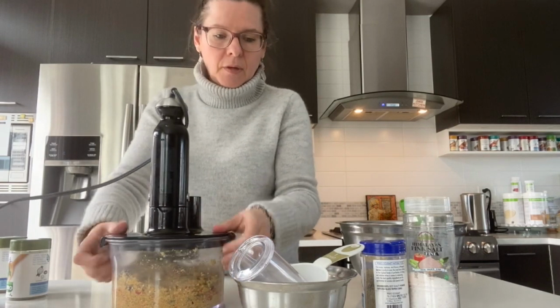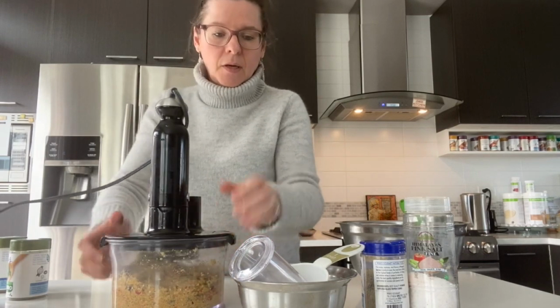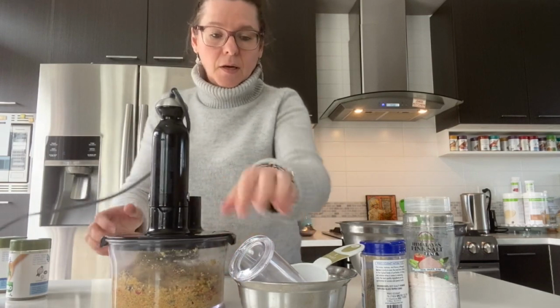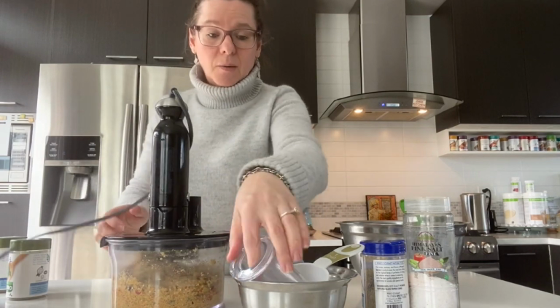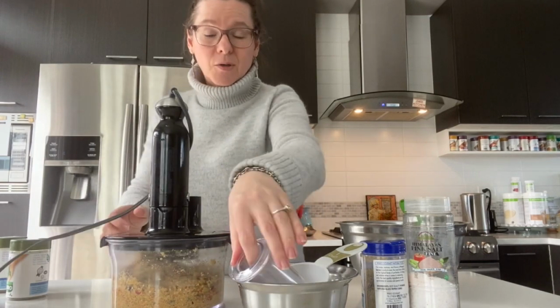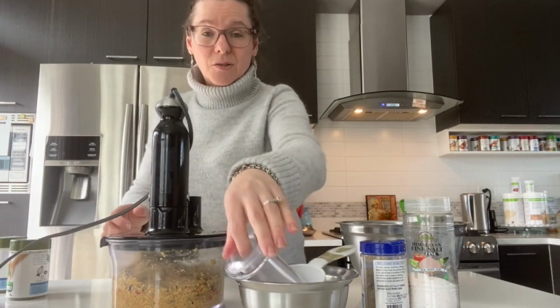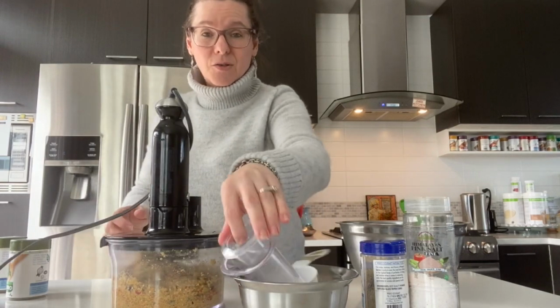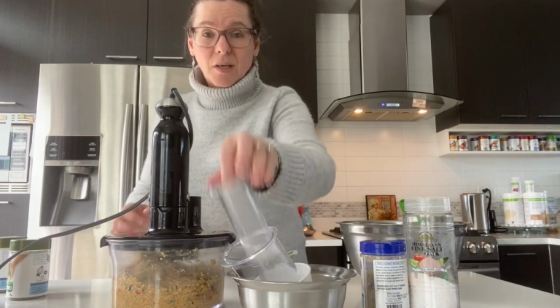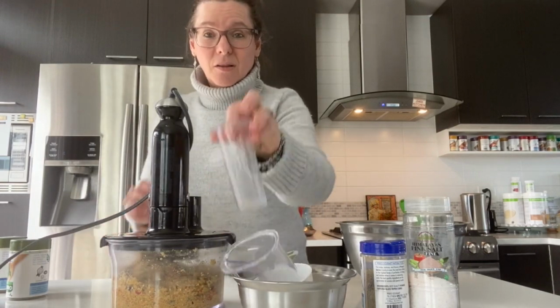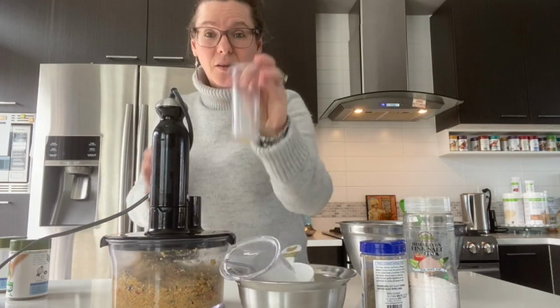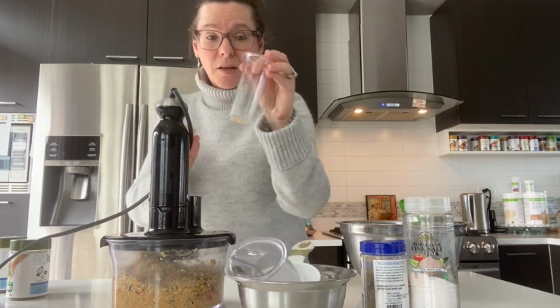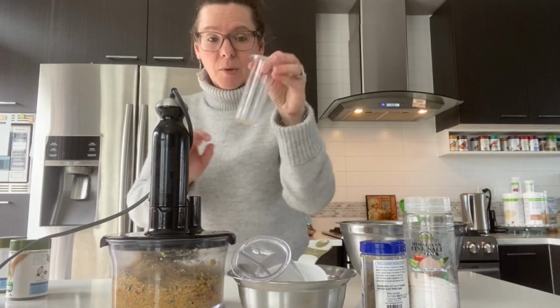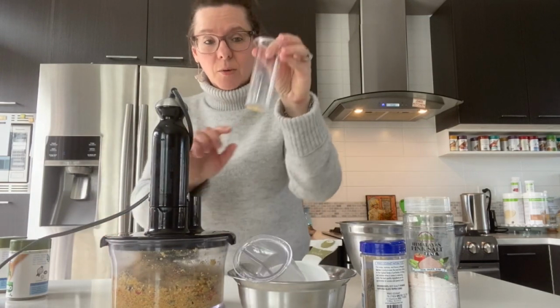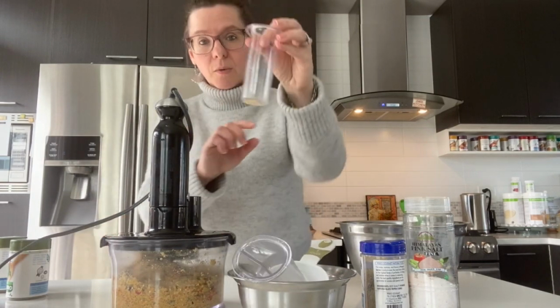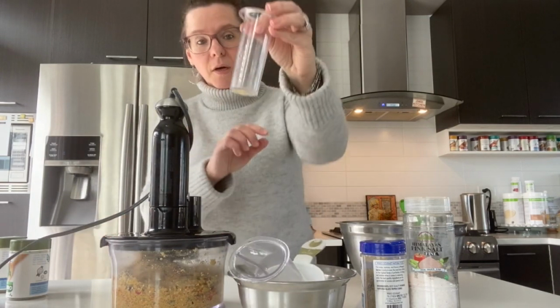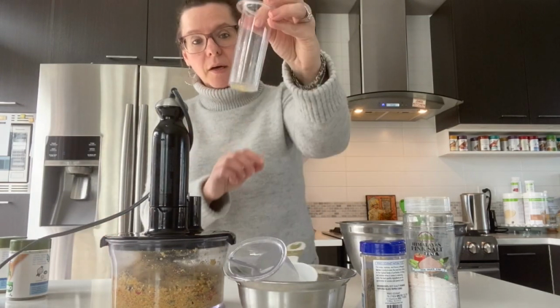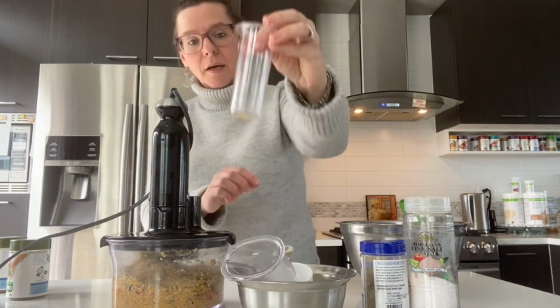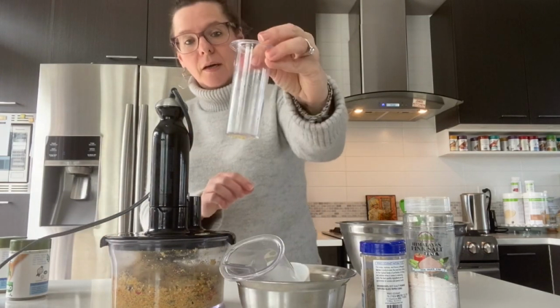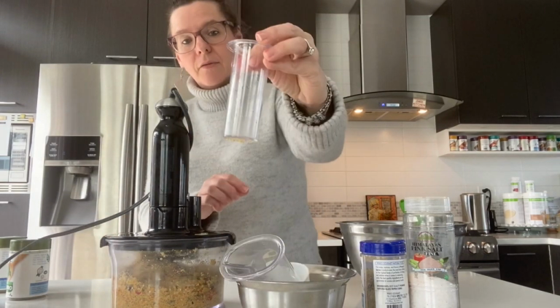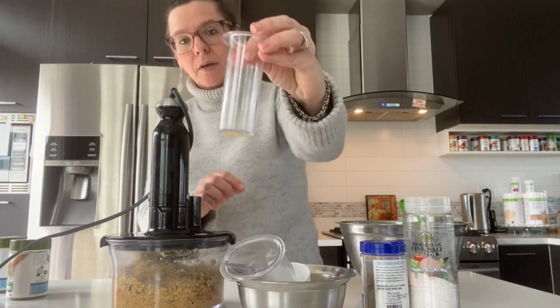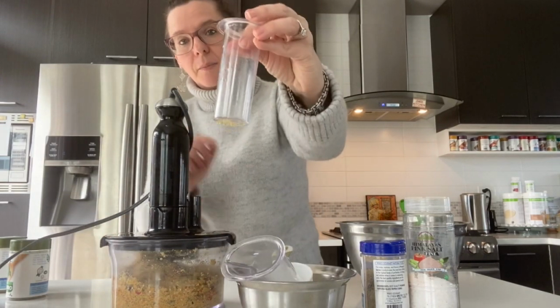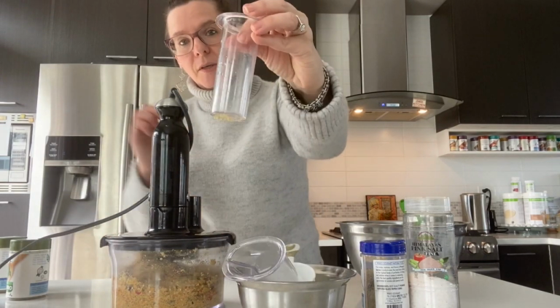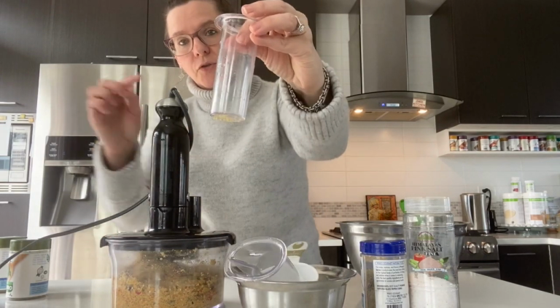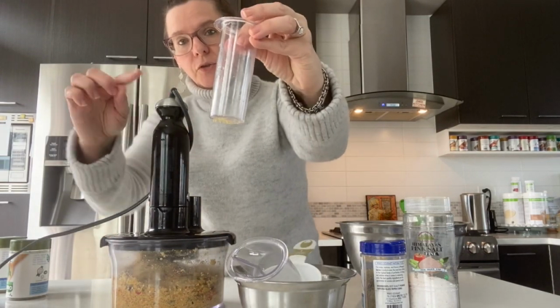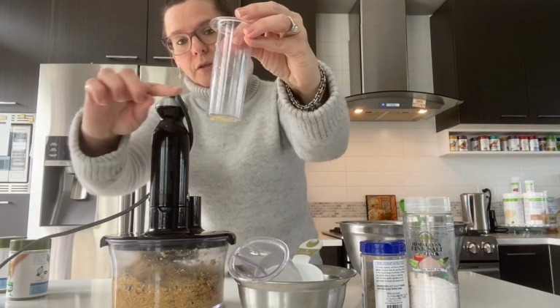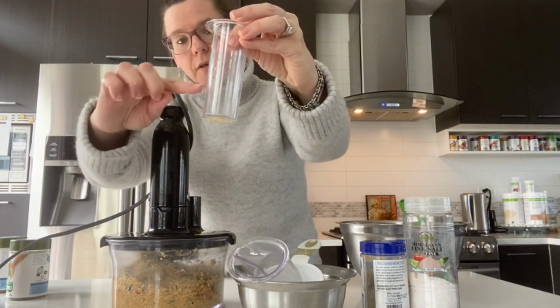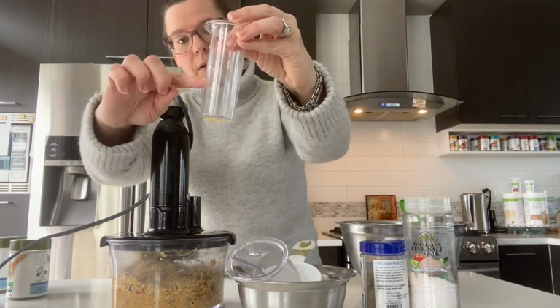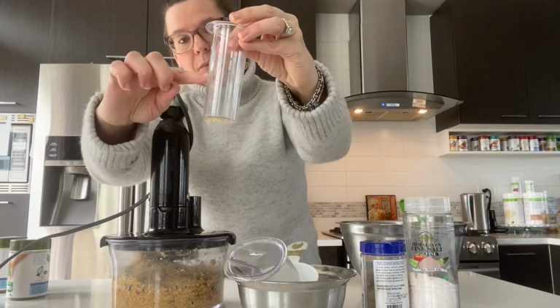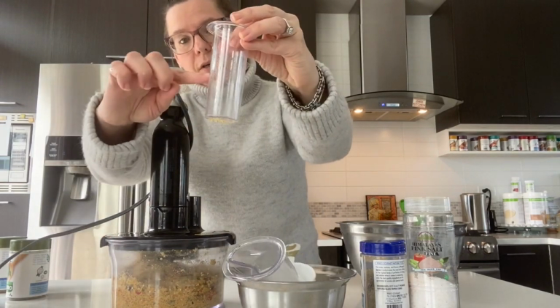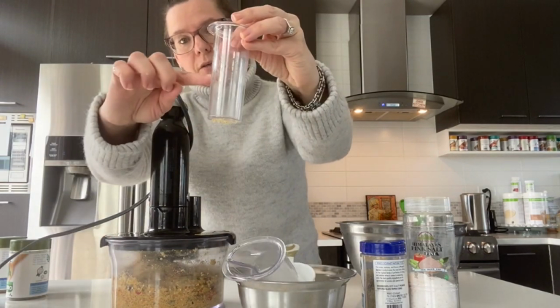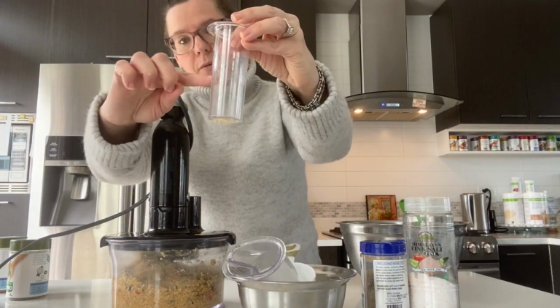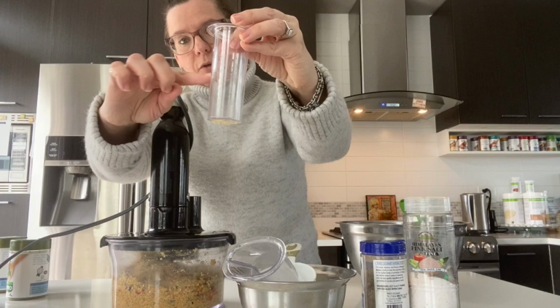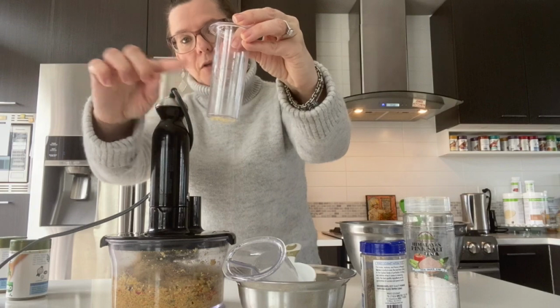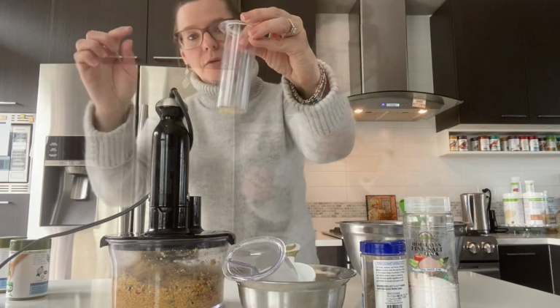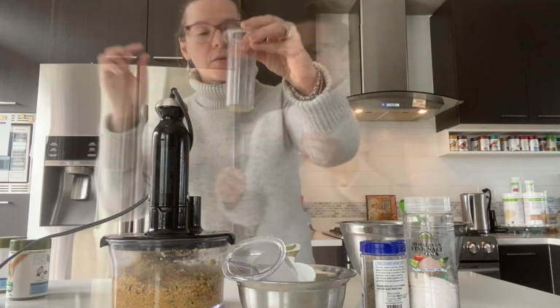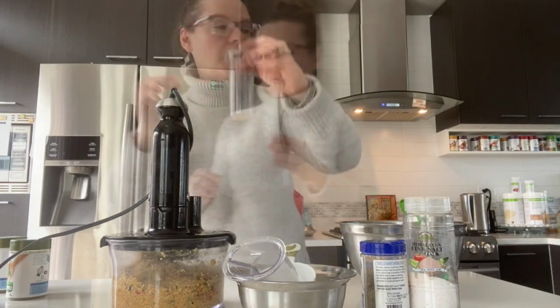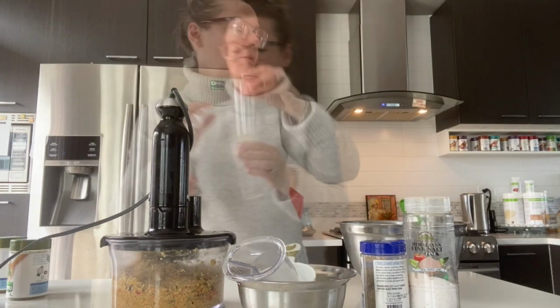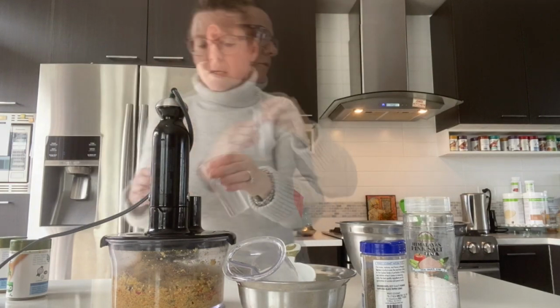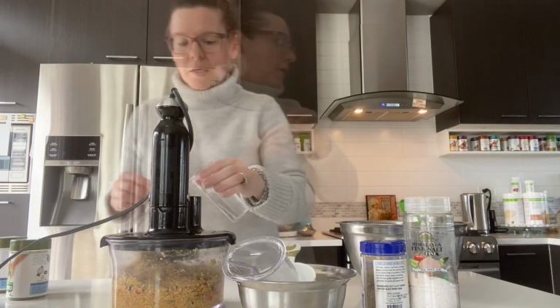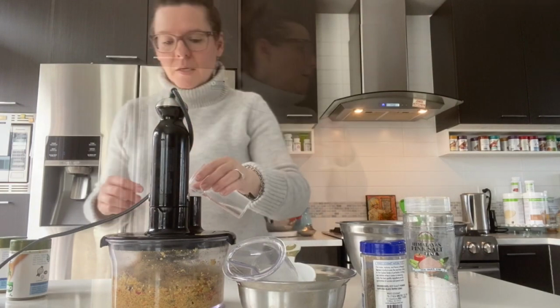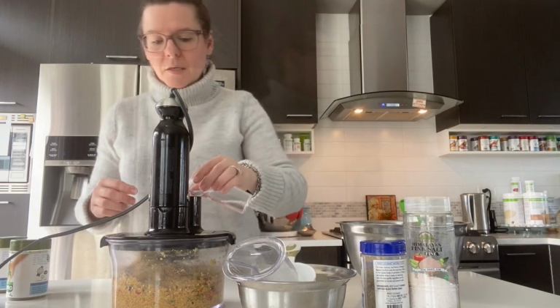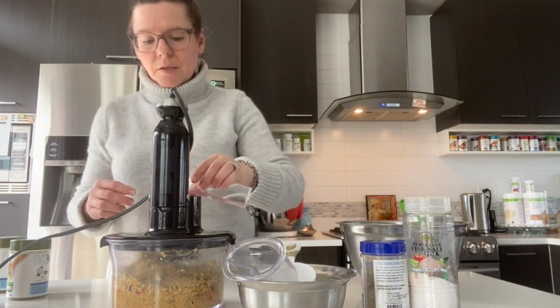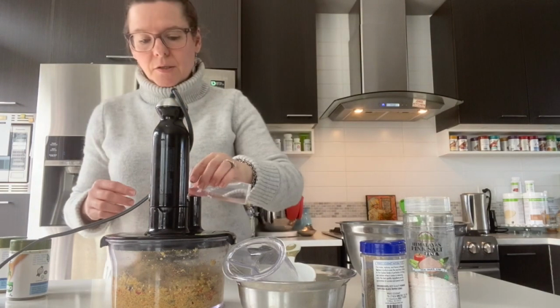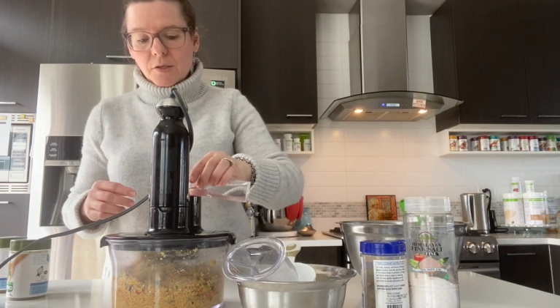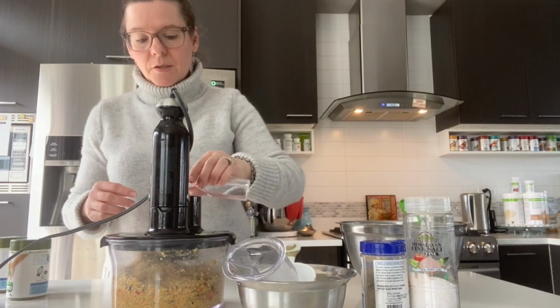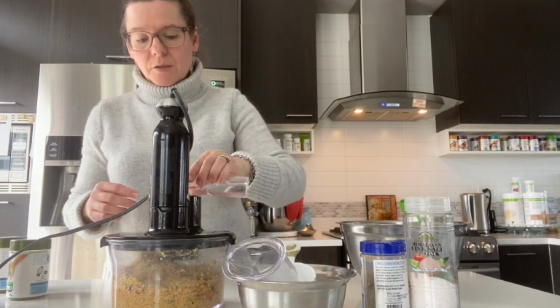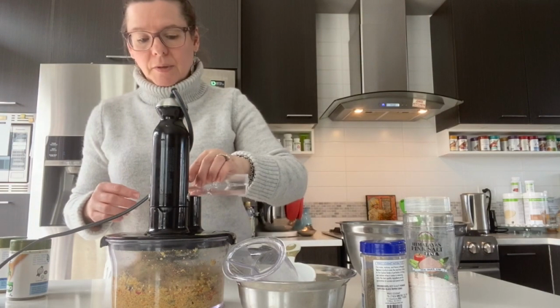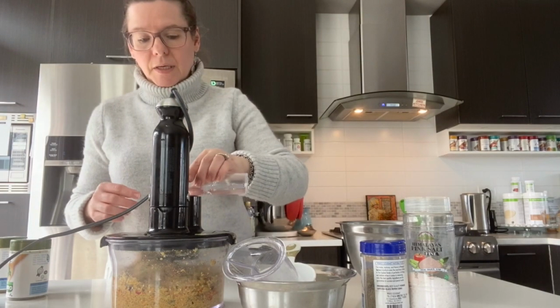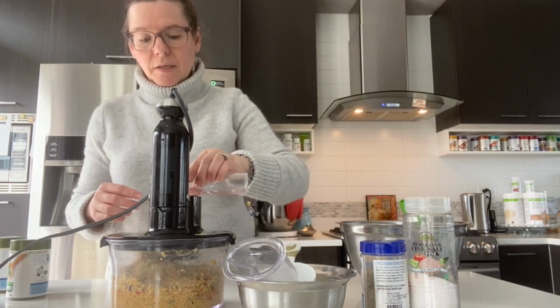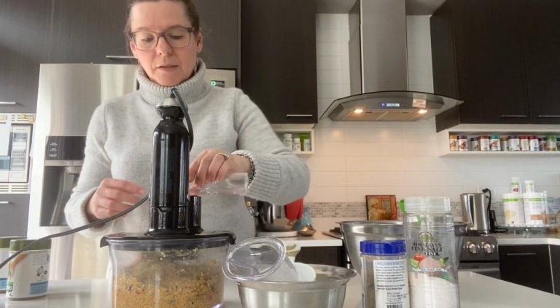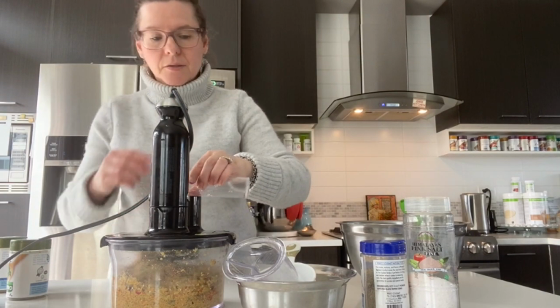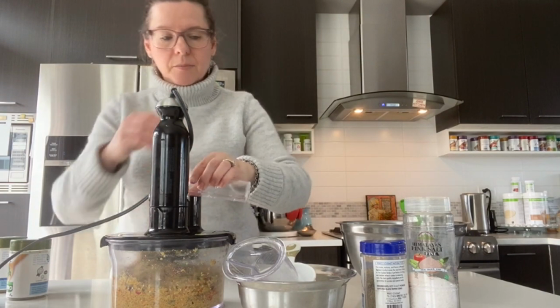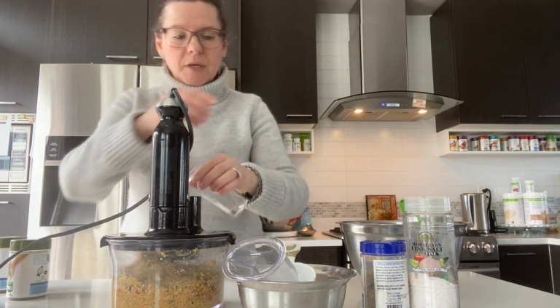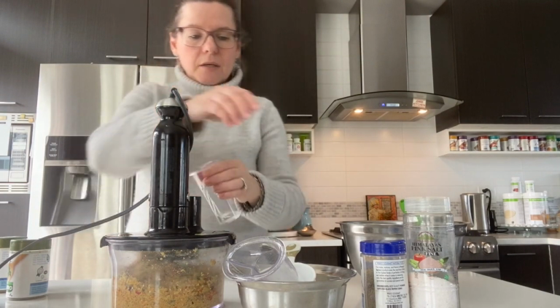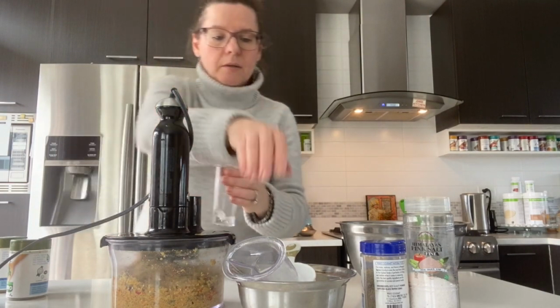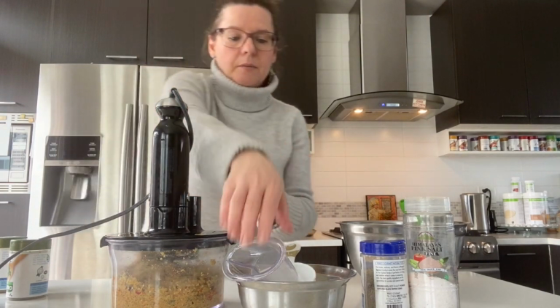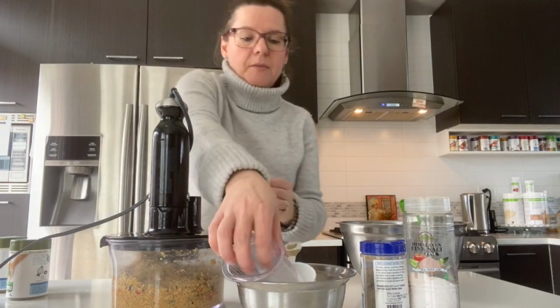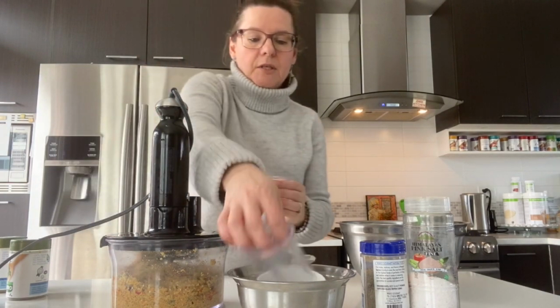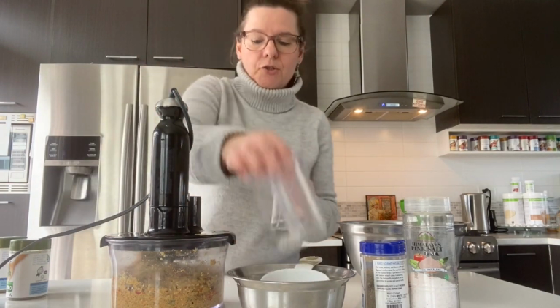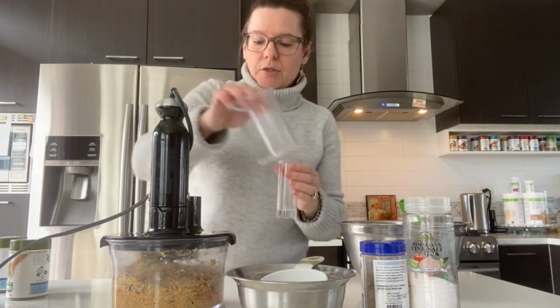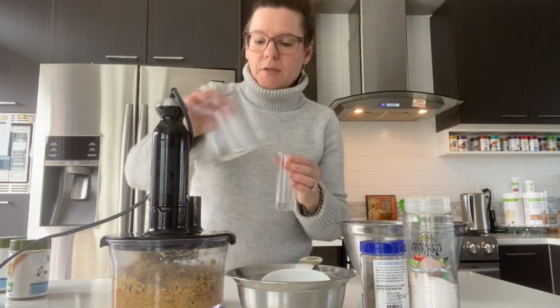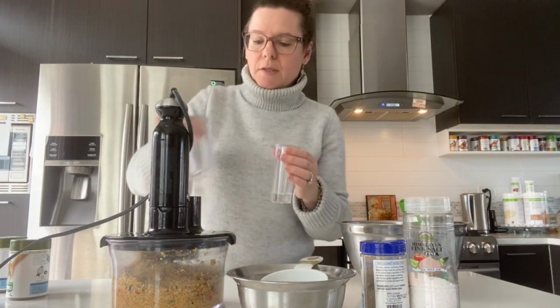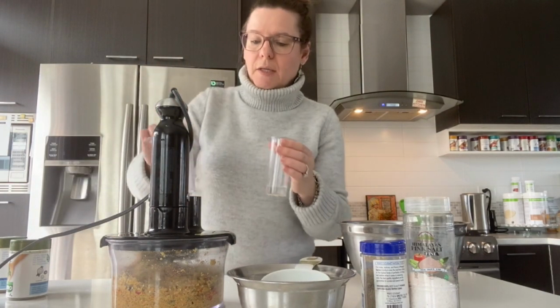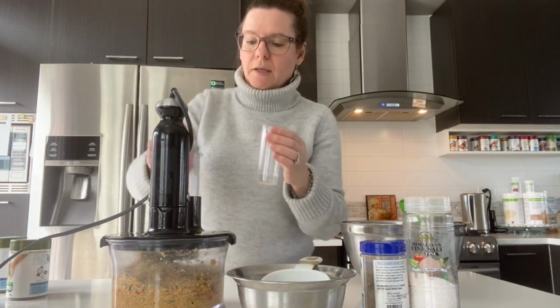I'm going to add a little bit of water — I have a measuring cup here — and I'll use about half of it just to make the mixture slightly more workable.